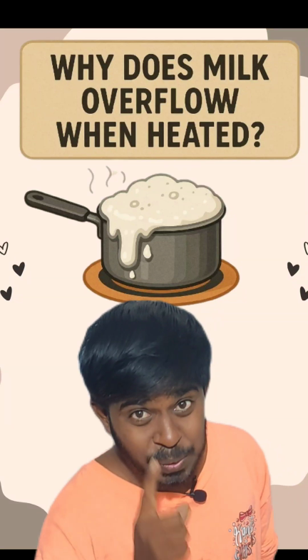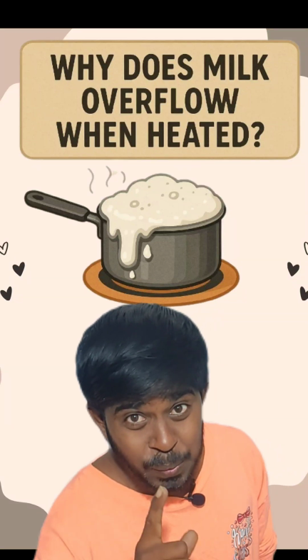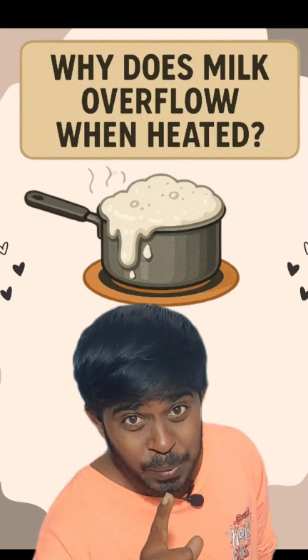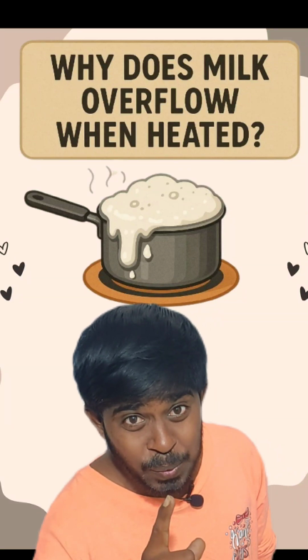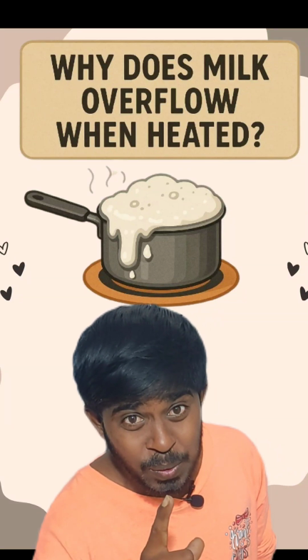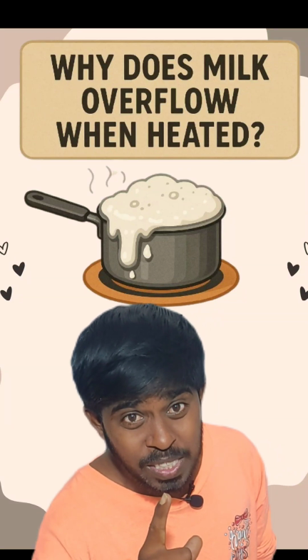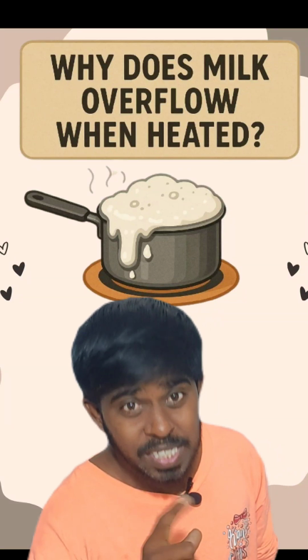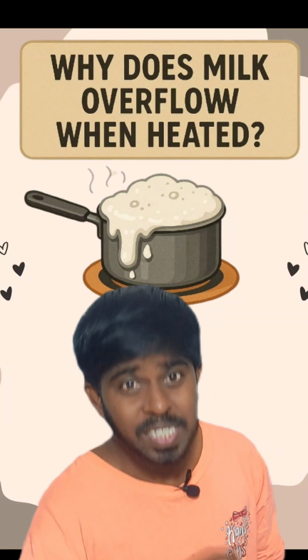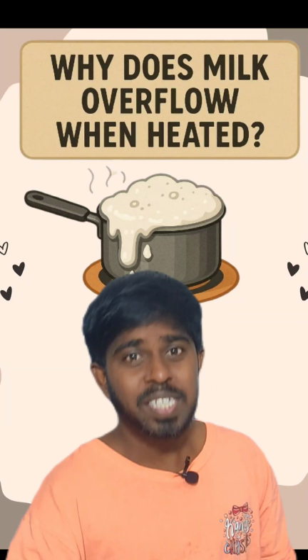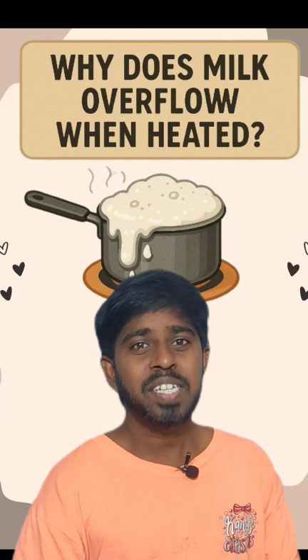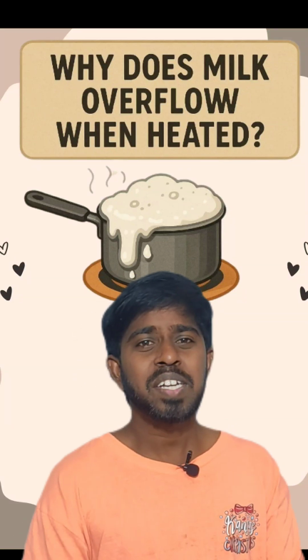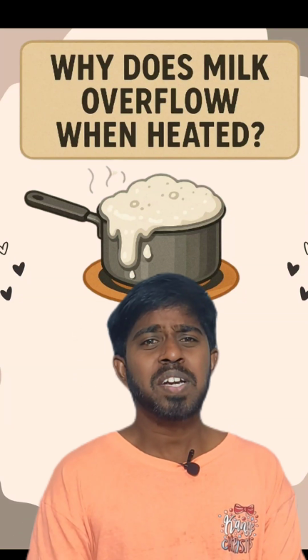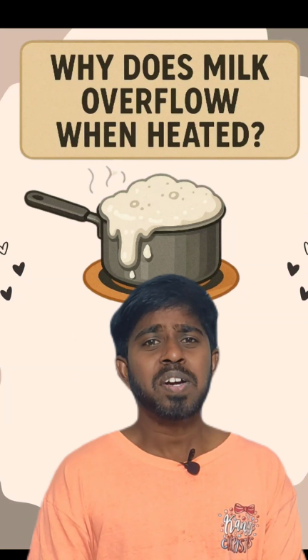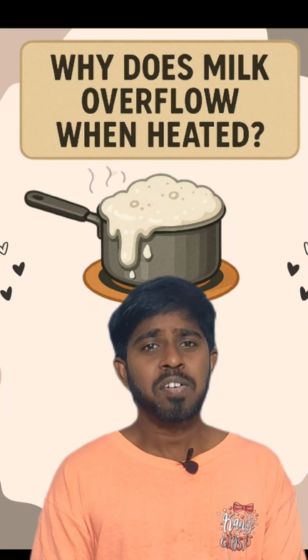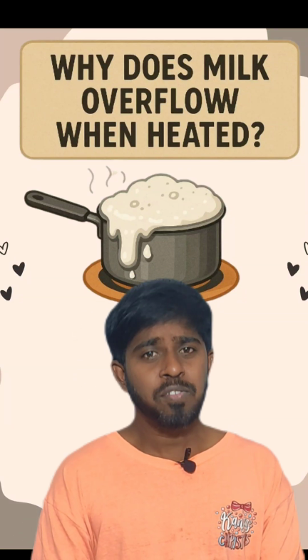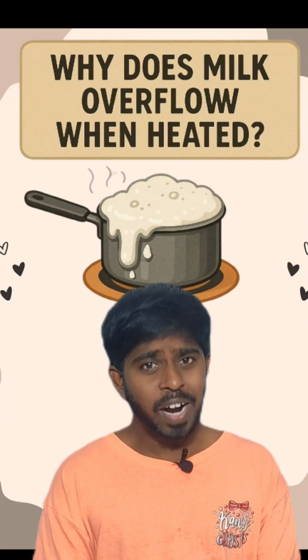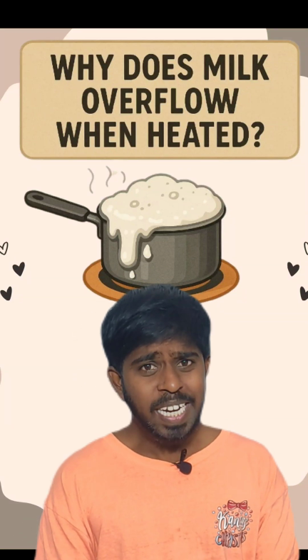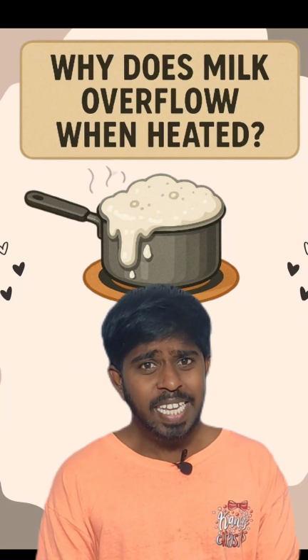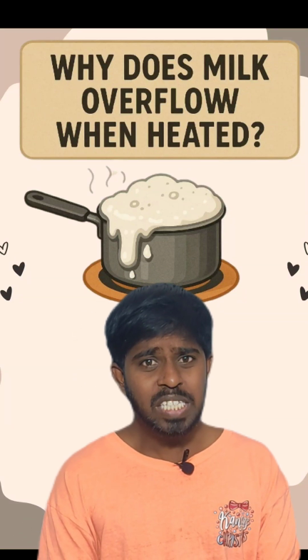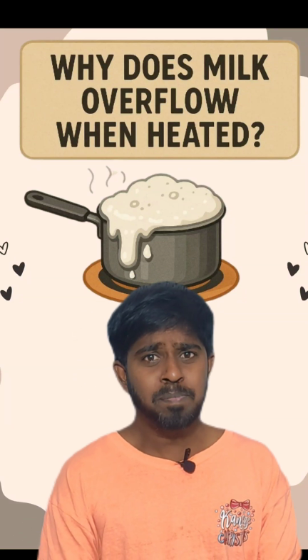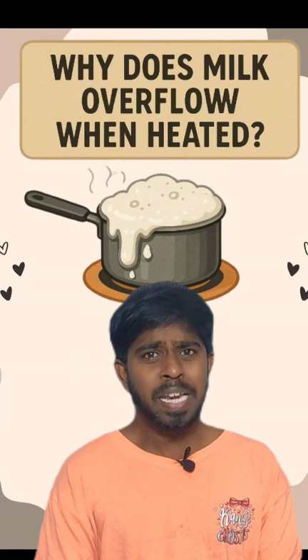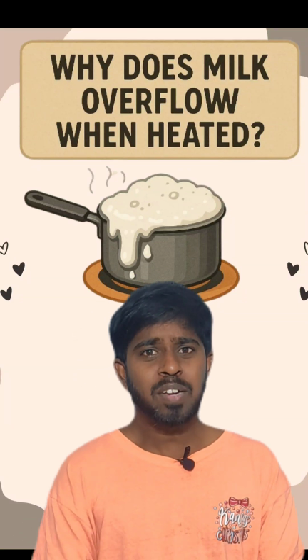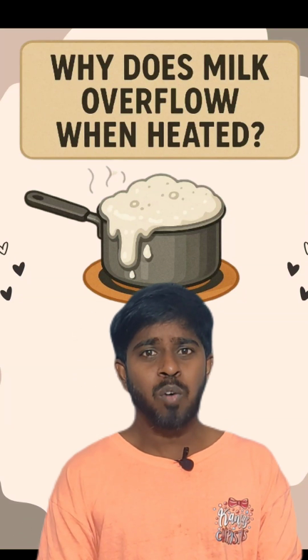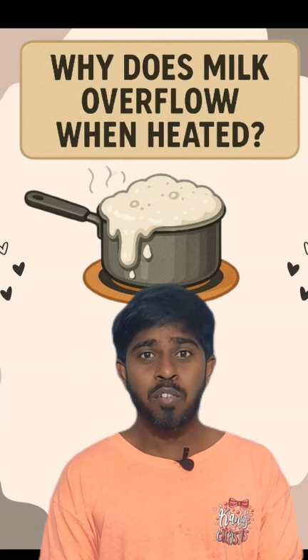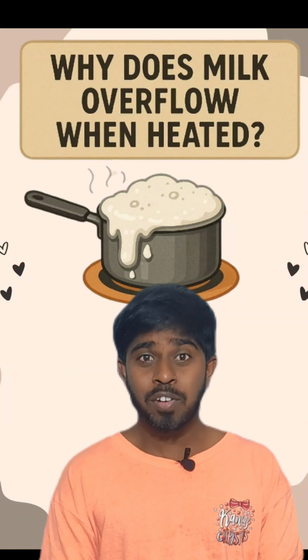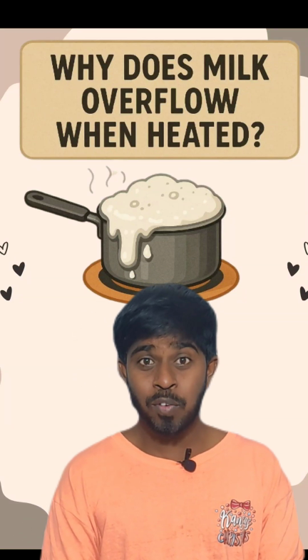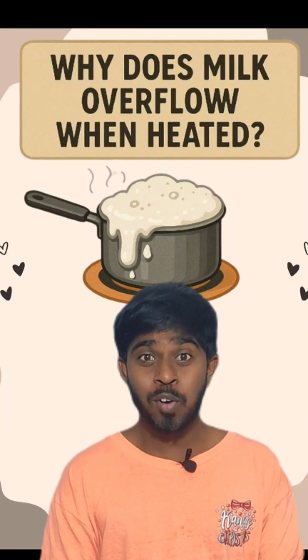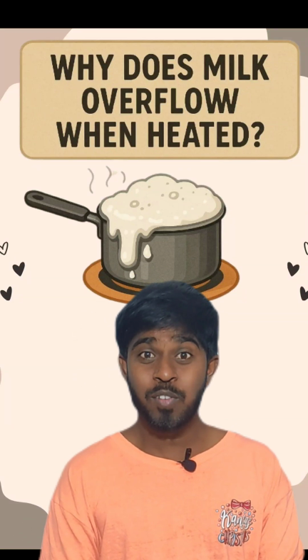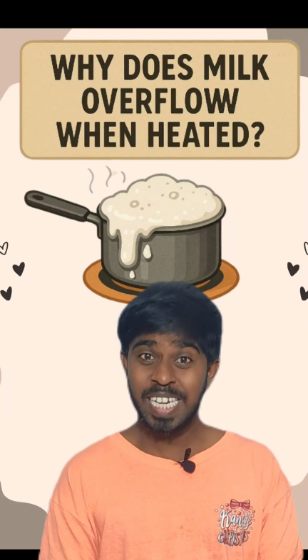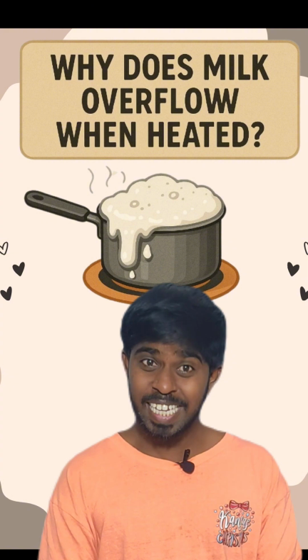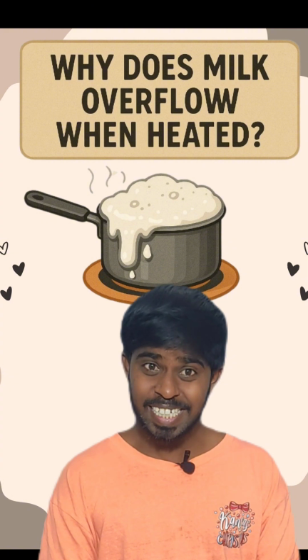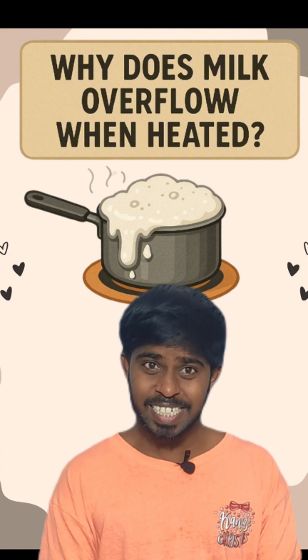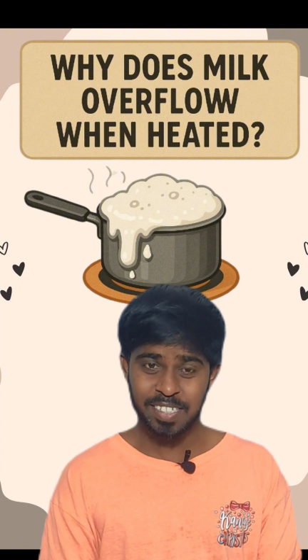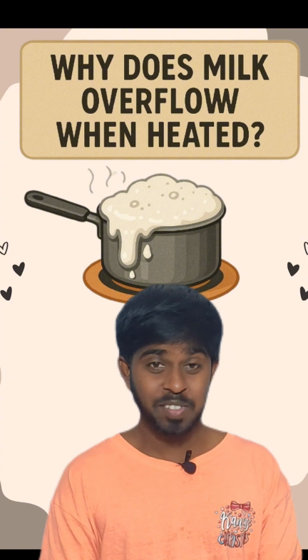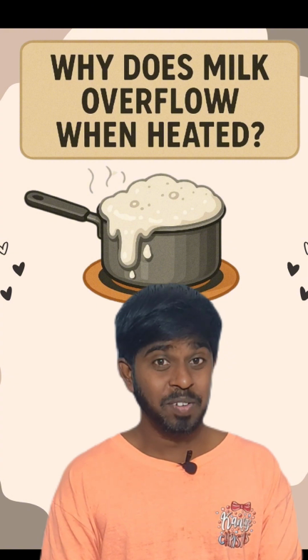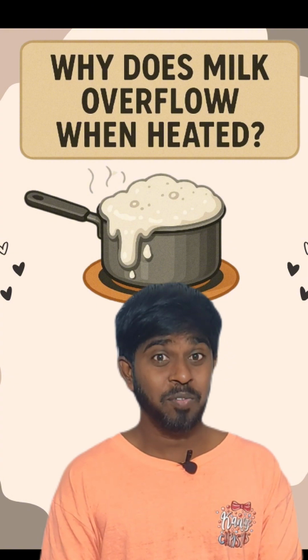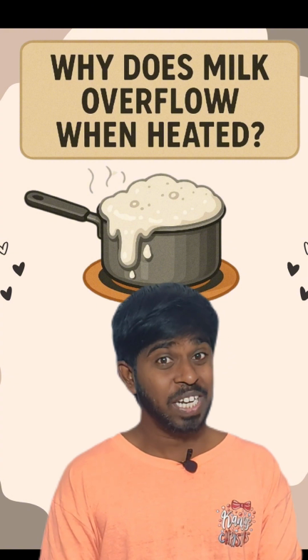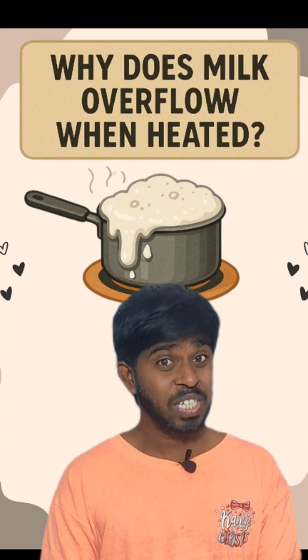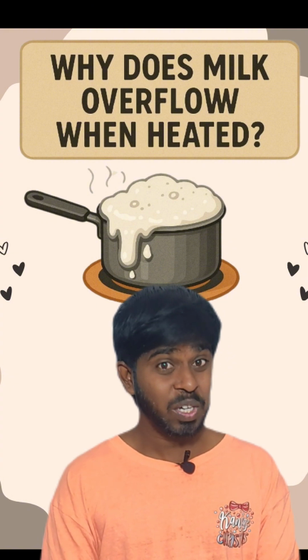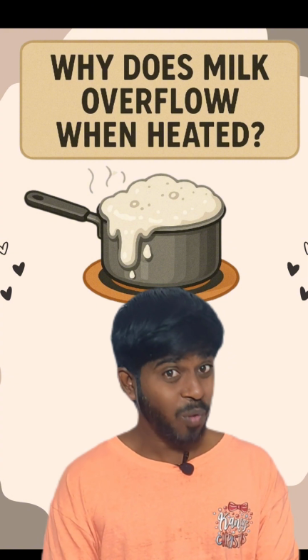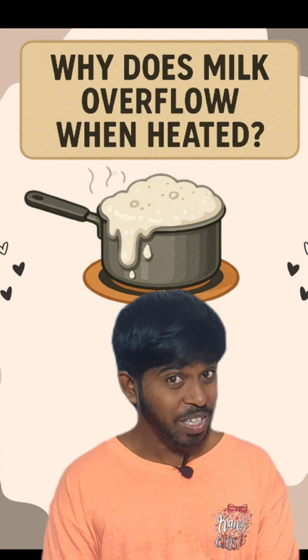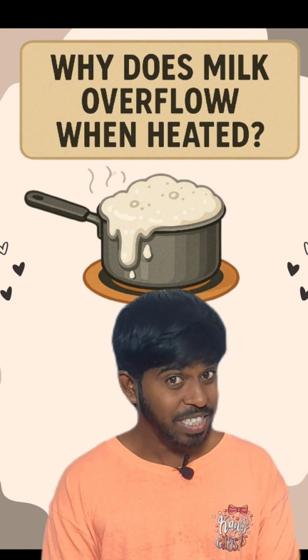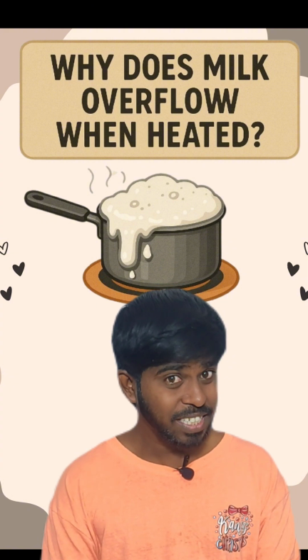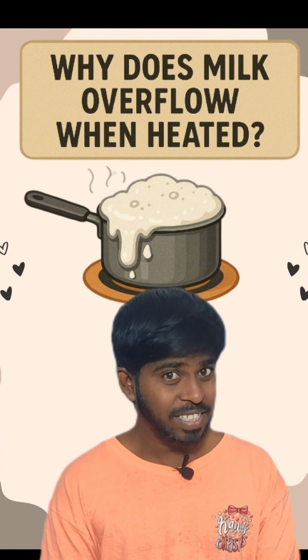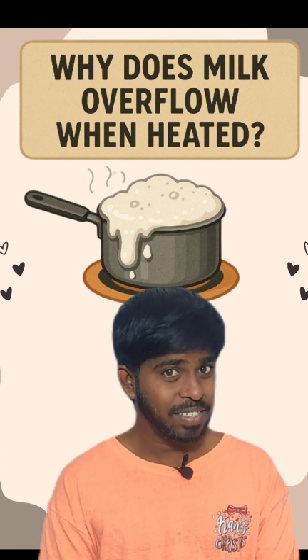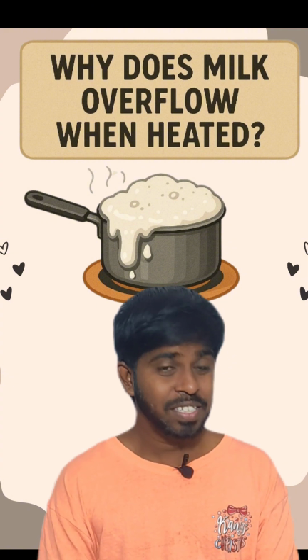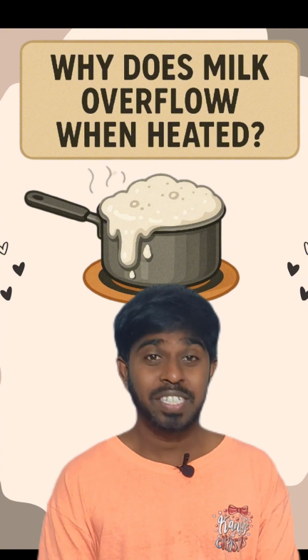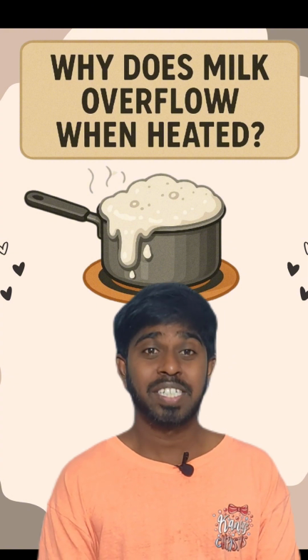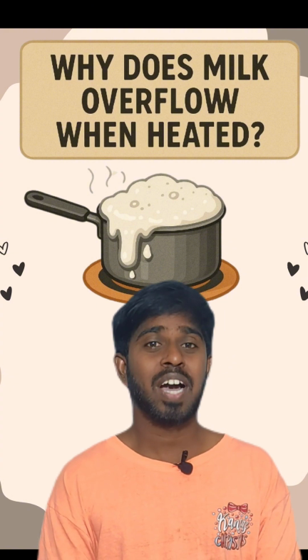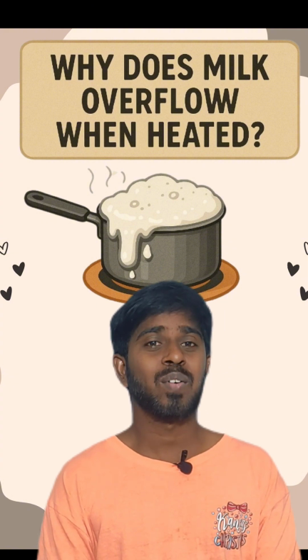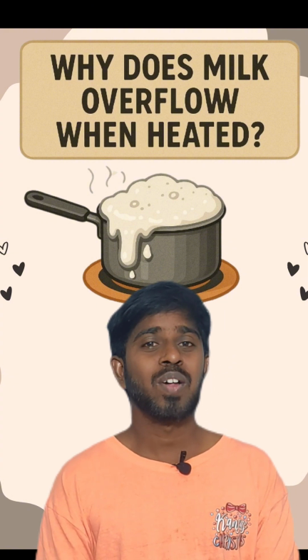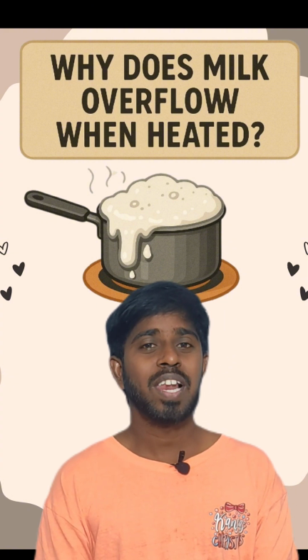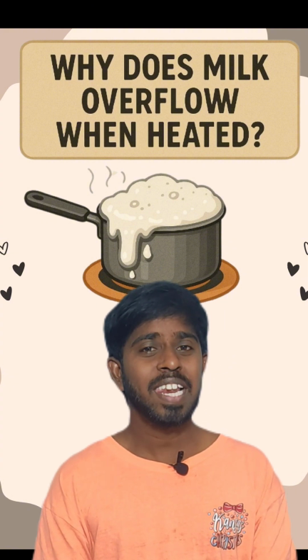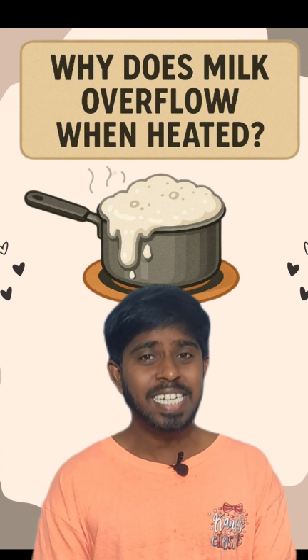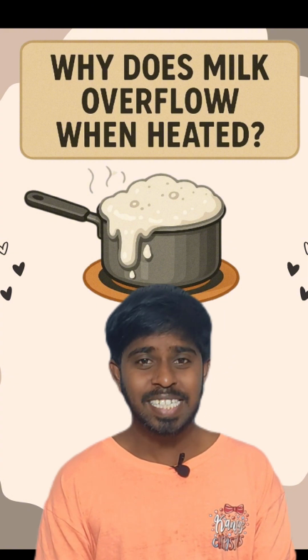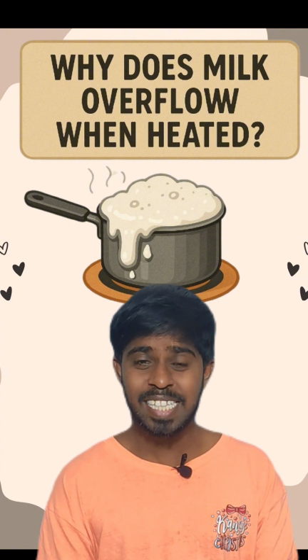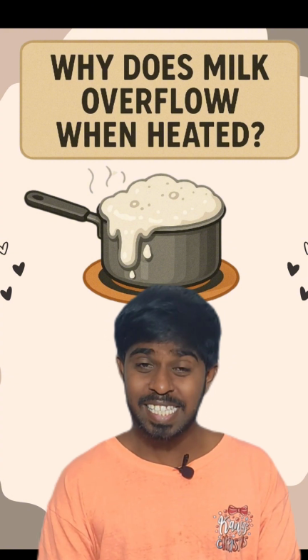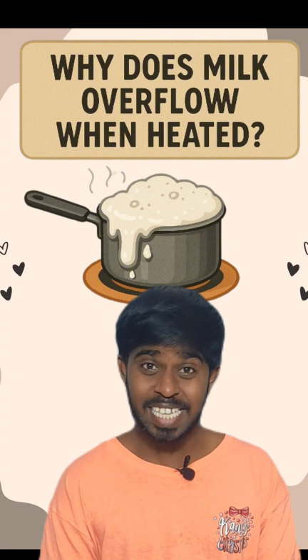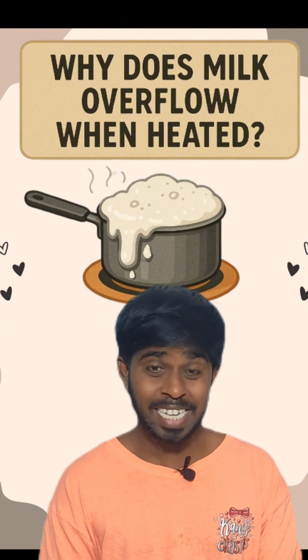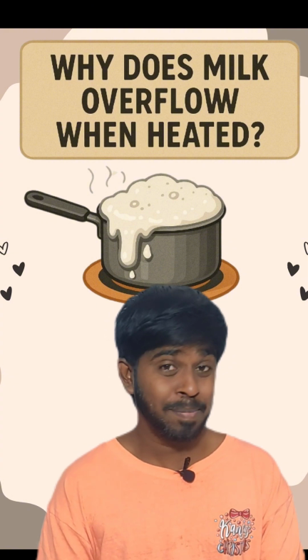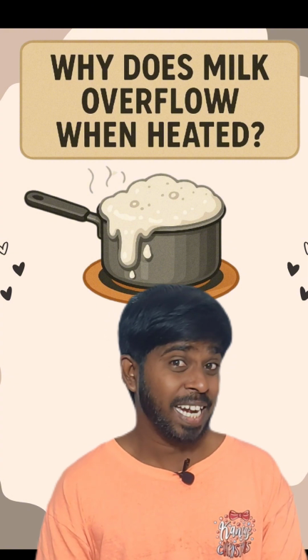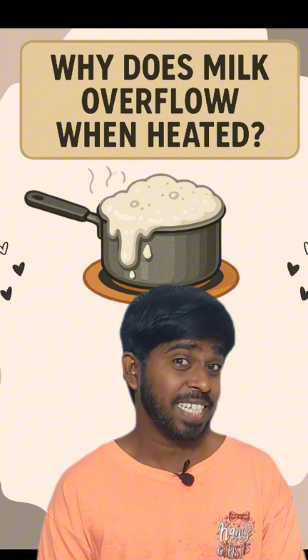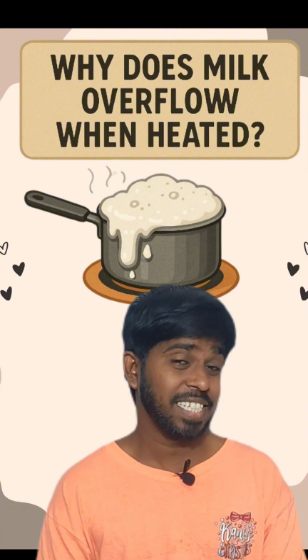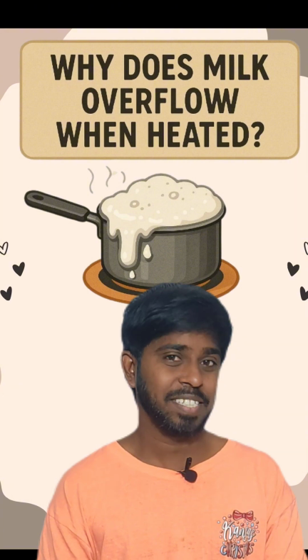Do you know this? Why does milk overflow when heated? Why not water? Now let's see the secret behind it.